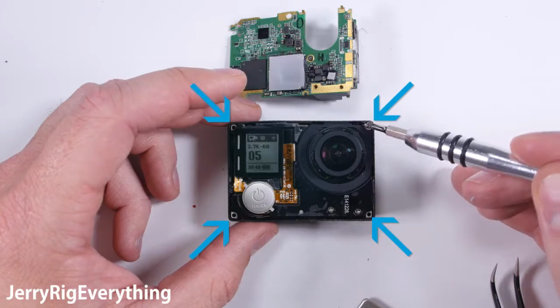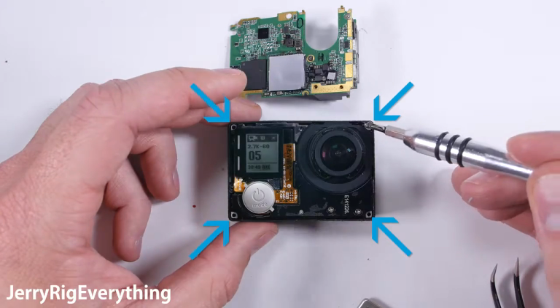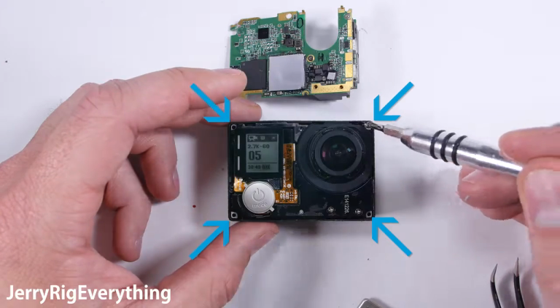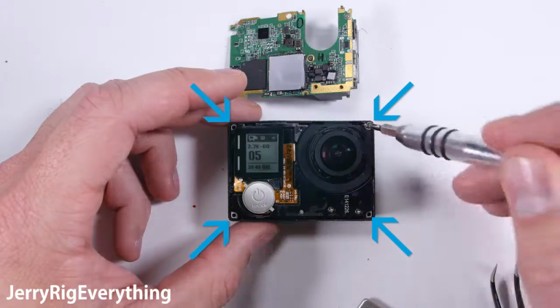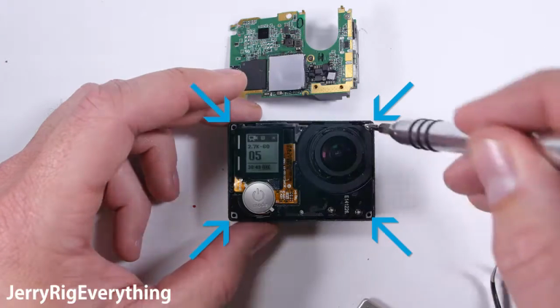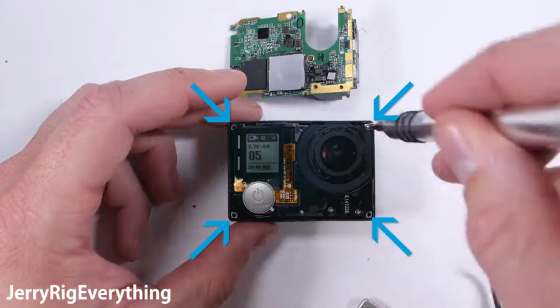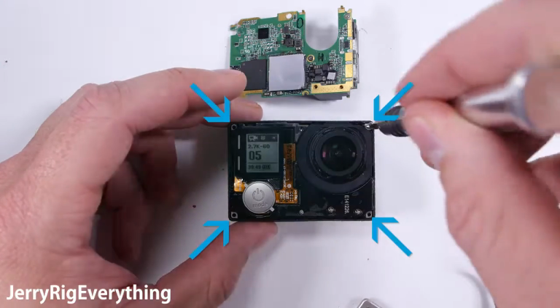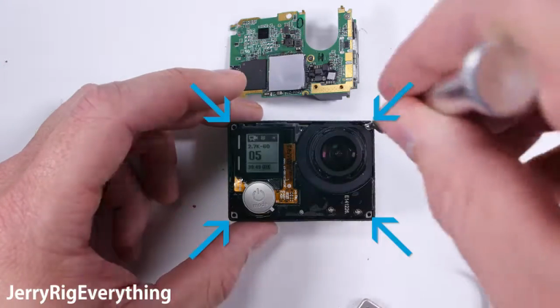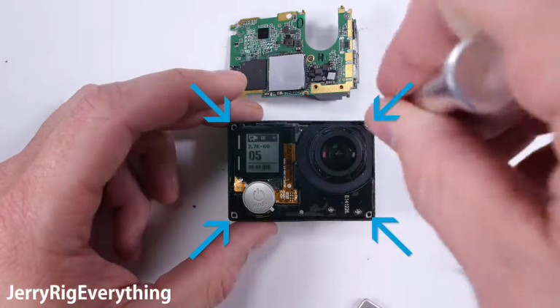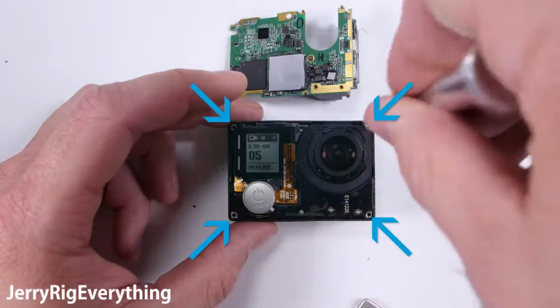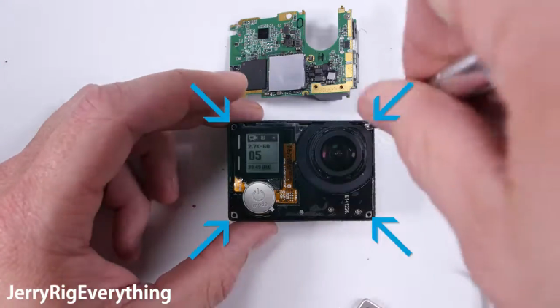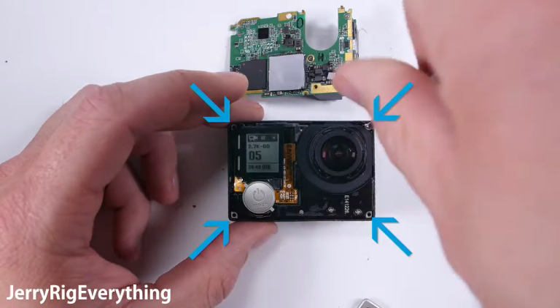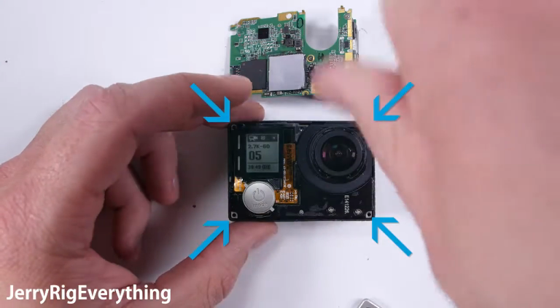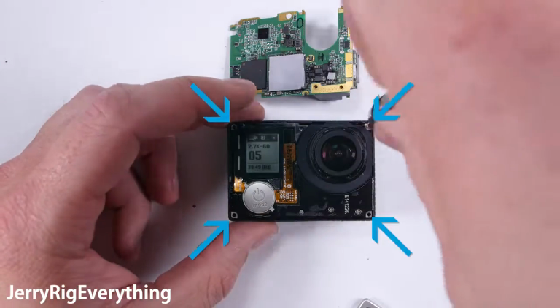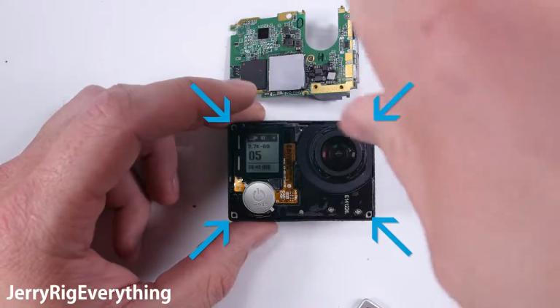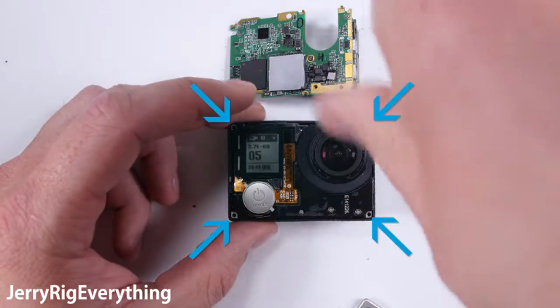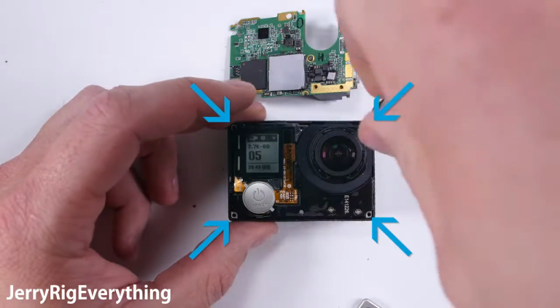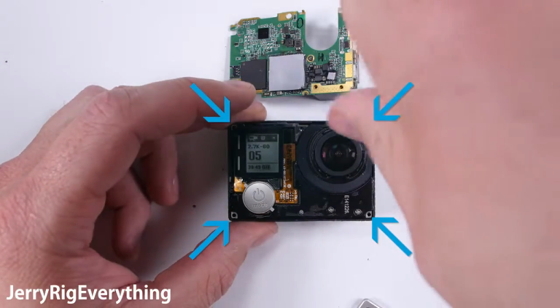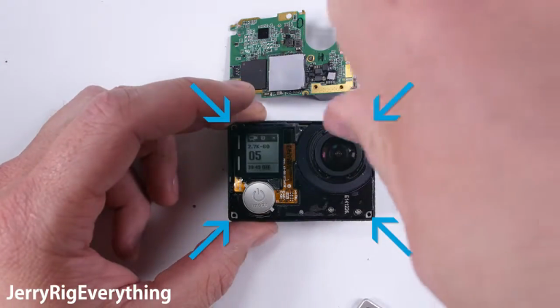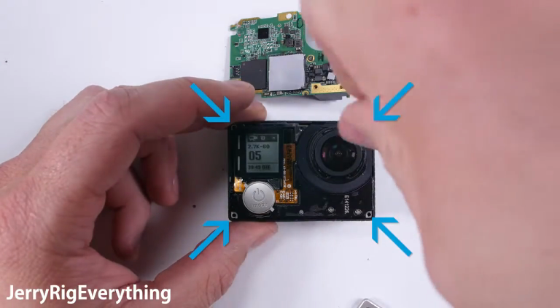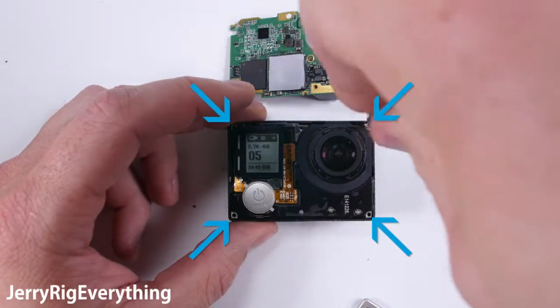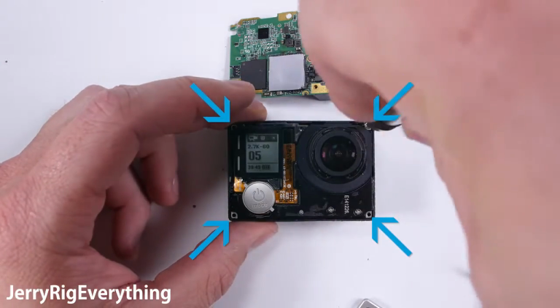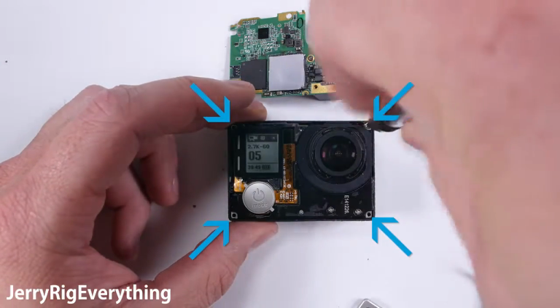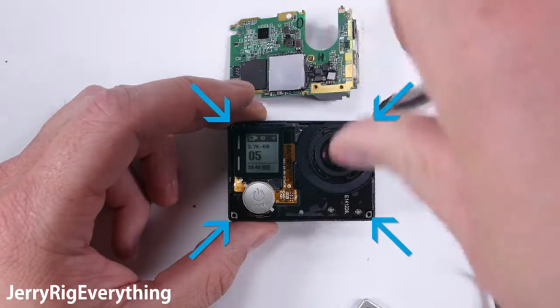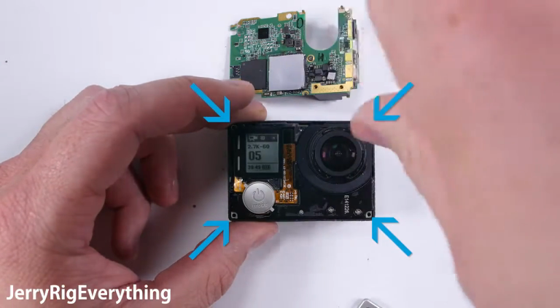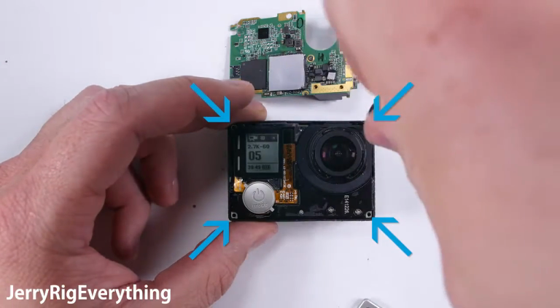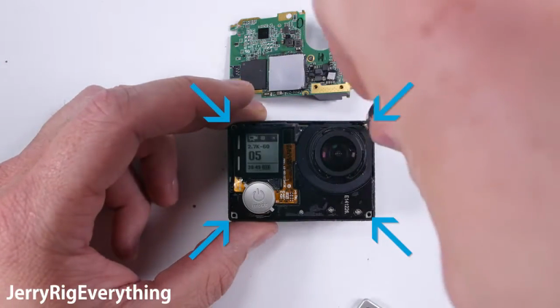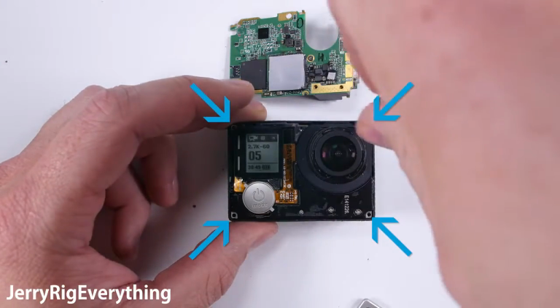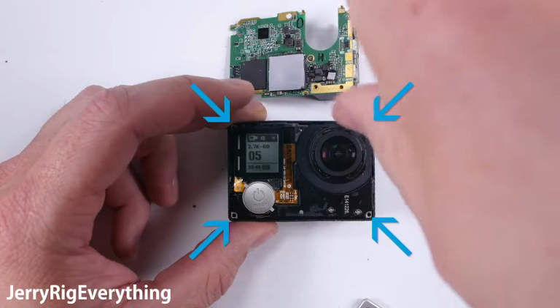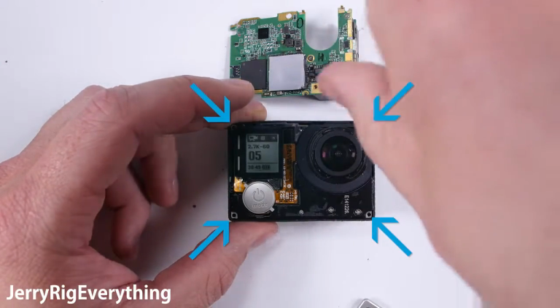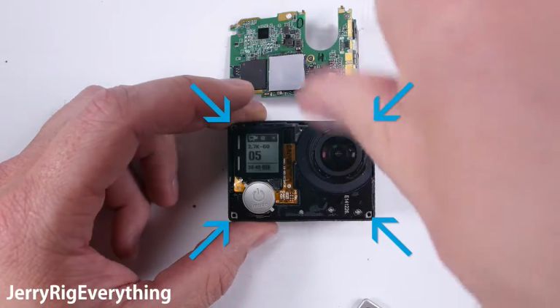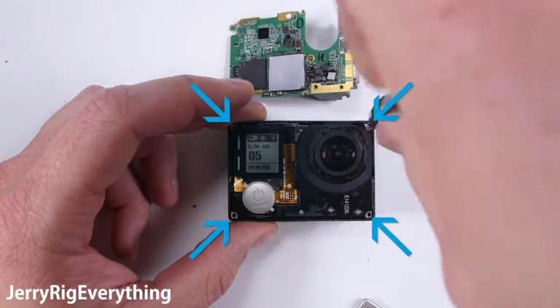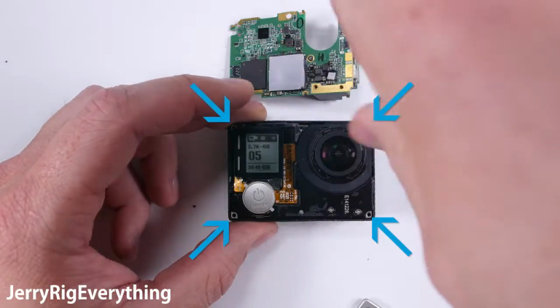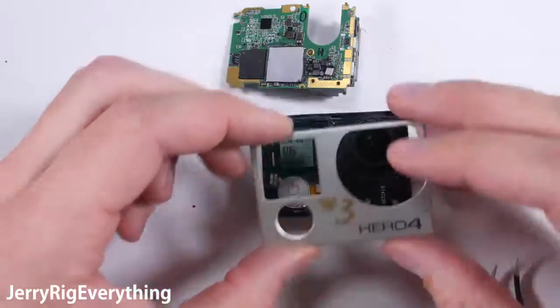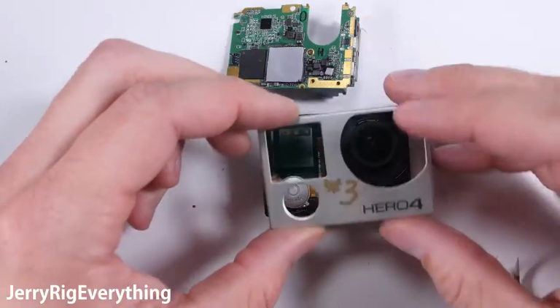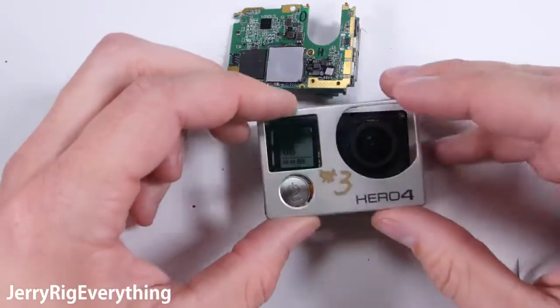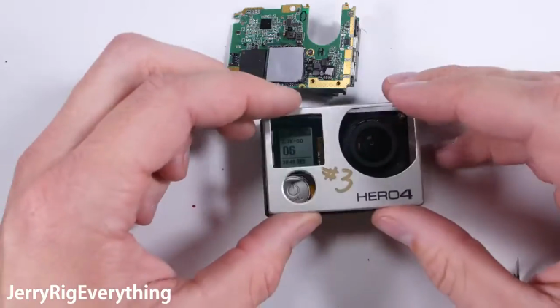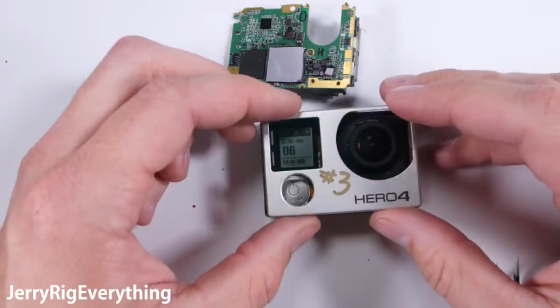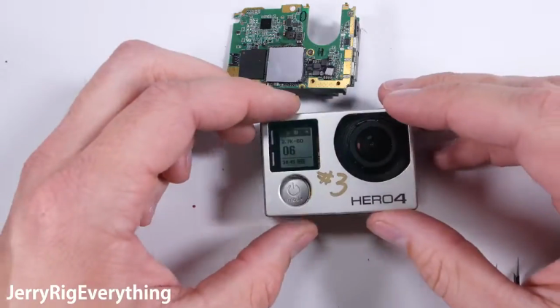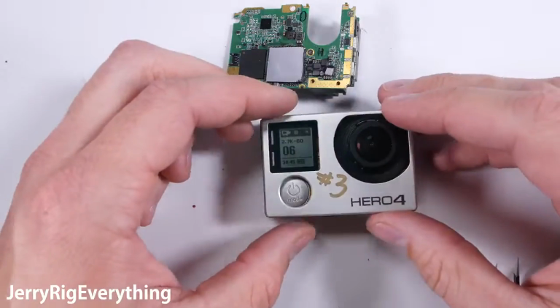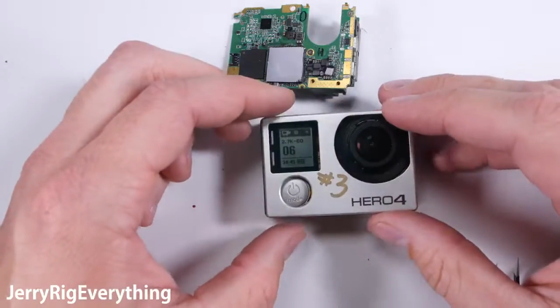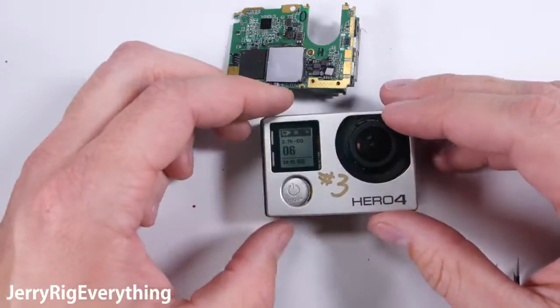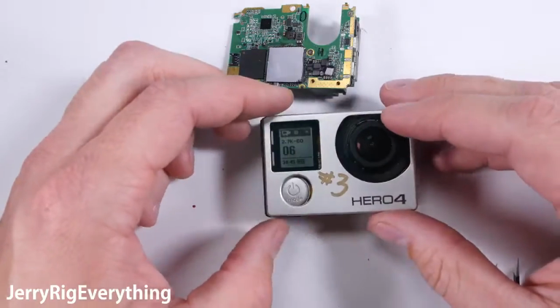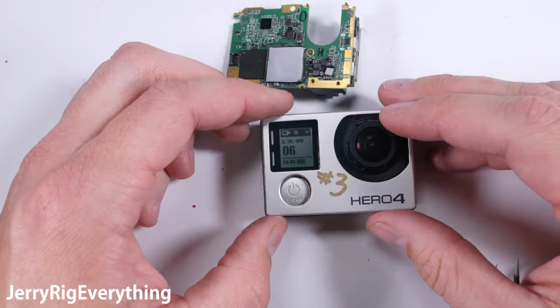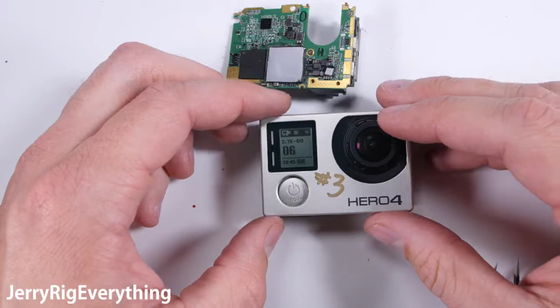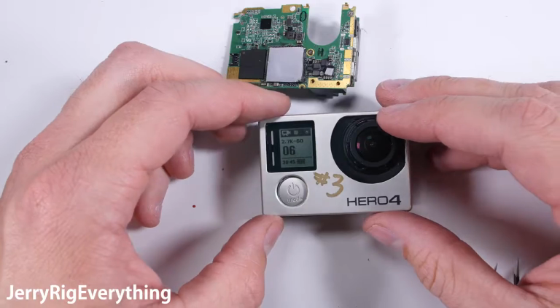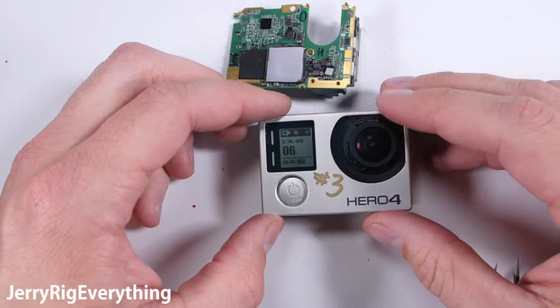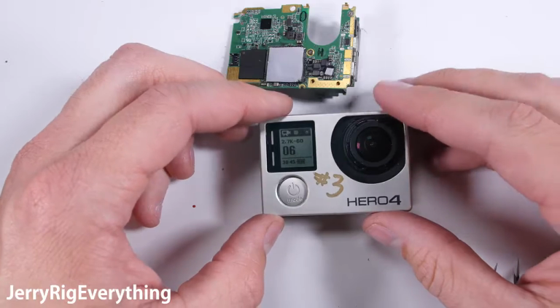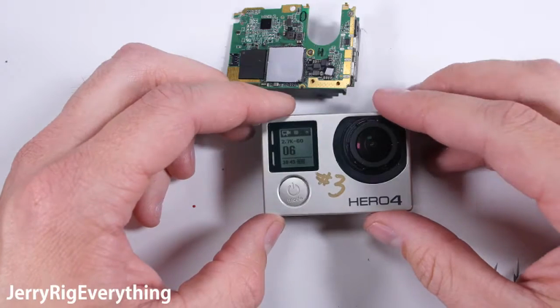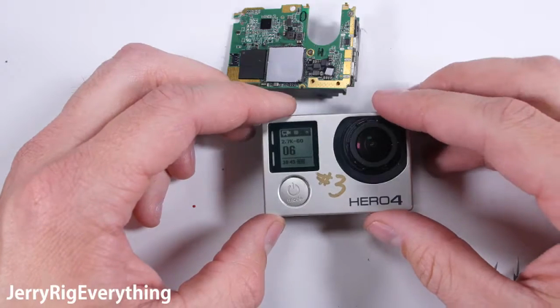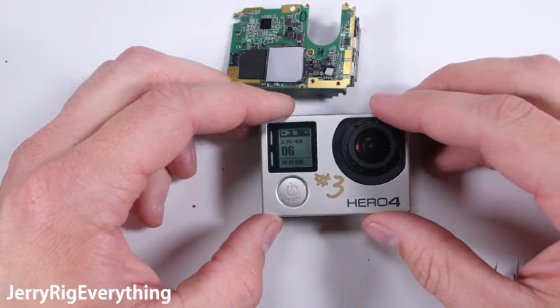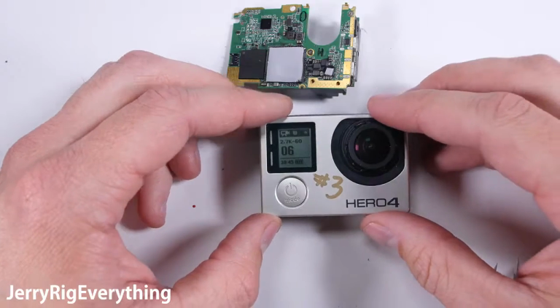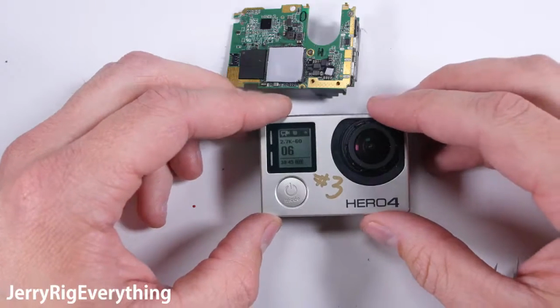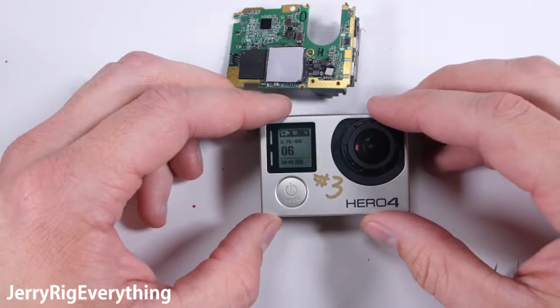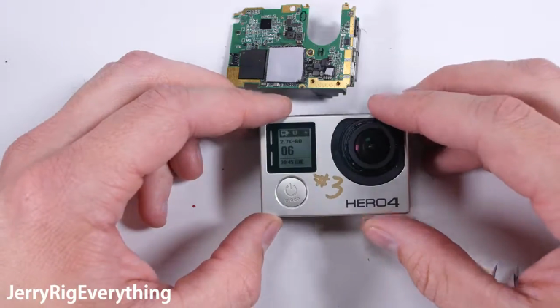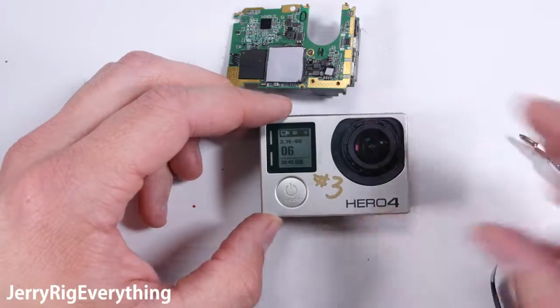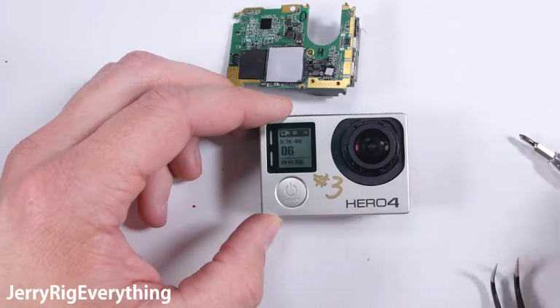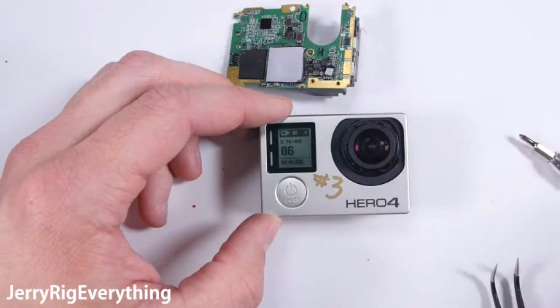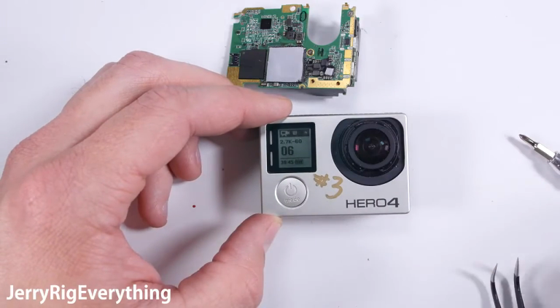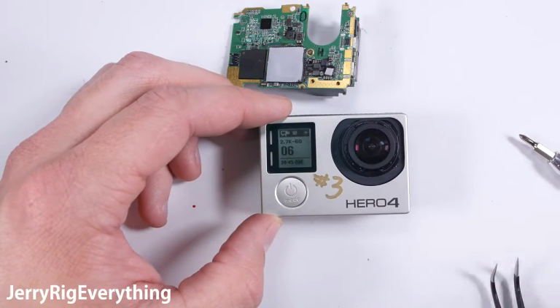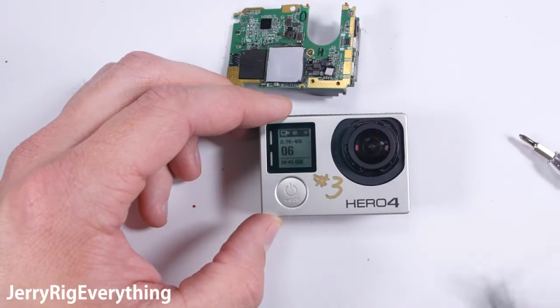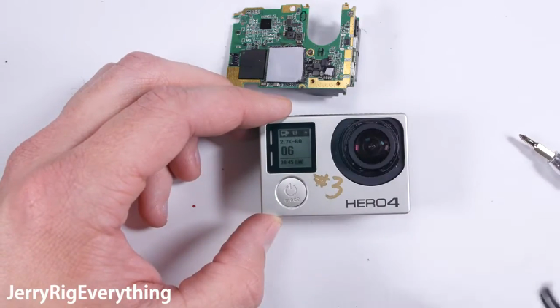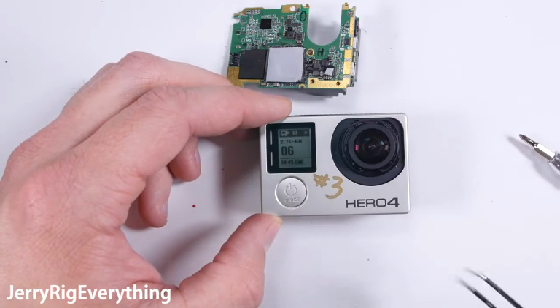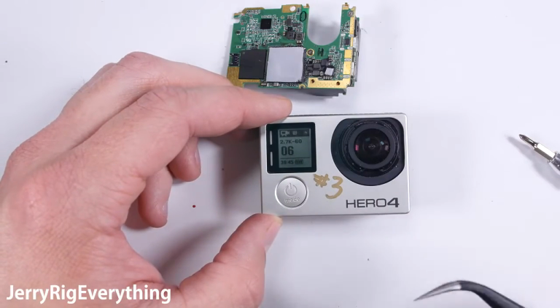Make sure that power button is situated in the correct spot so it lines up with the housing. Then latch the front faceplate into place.